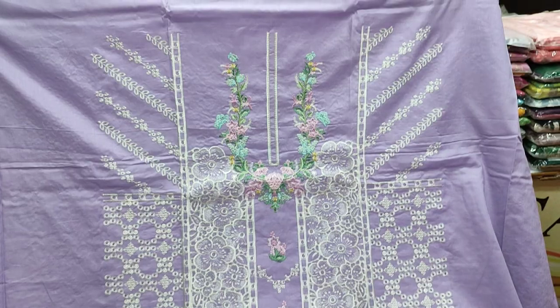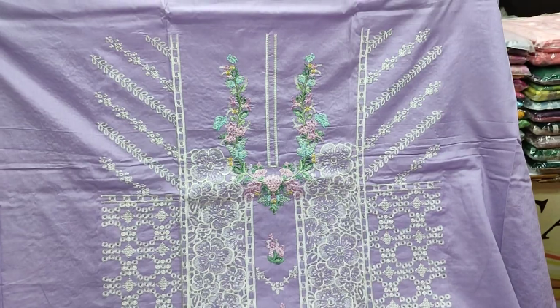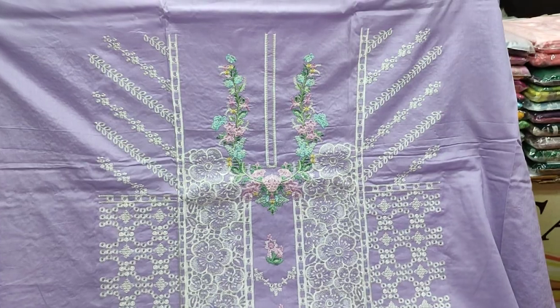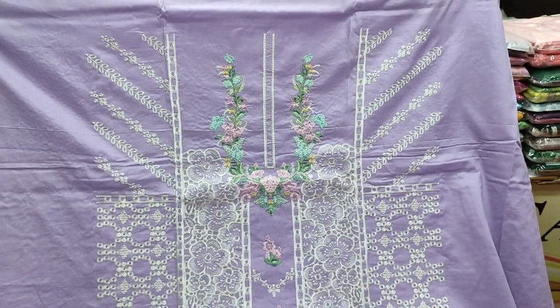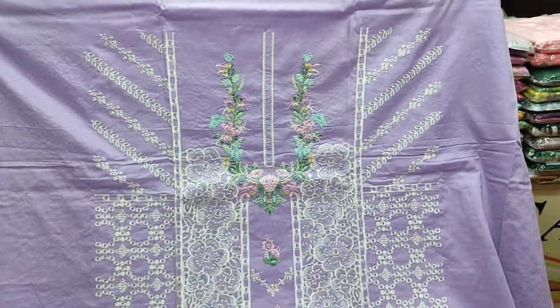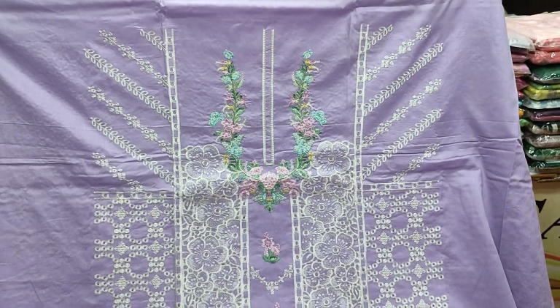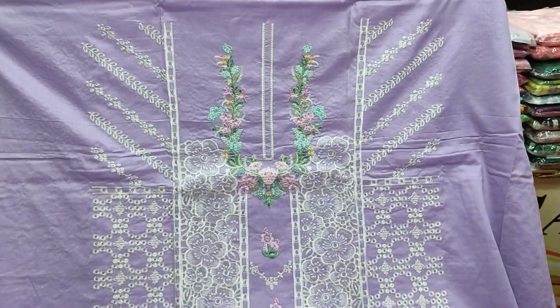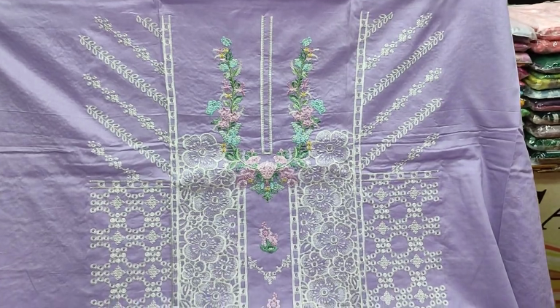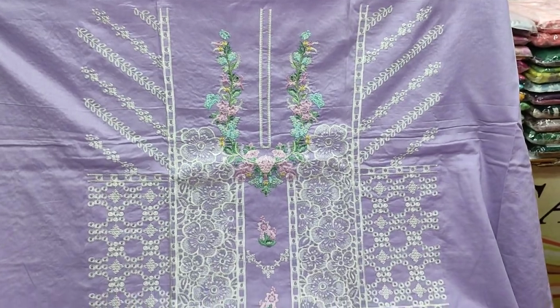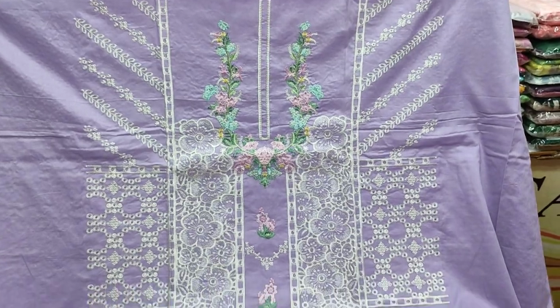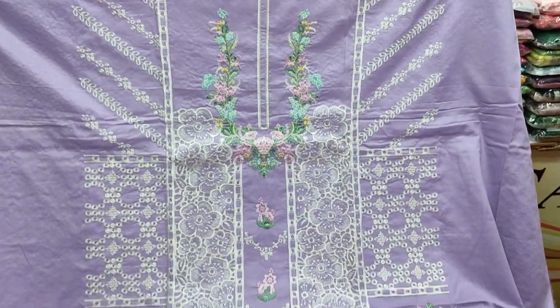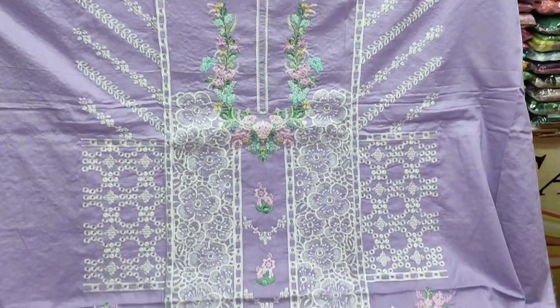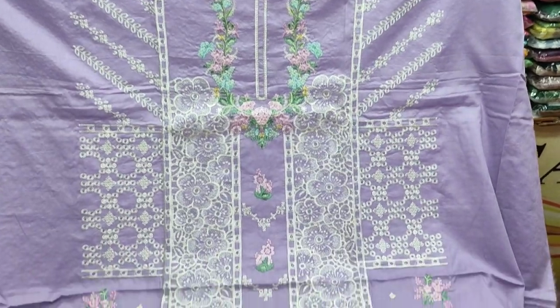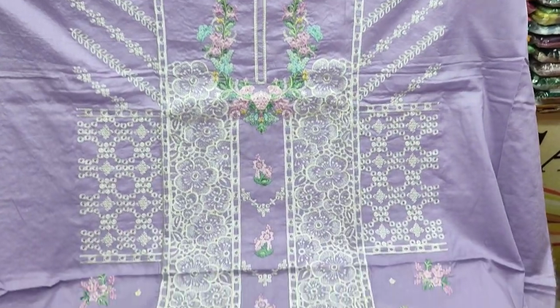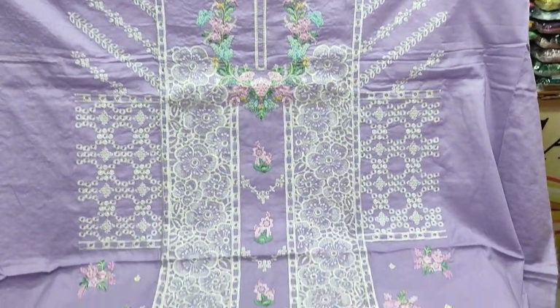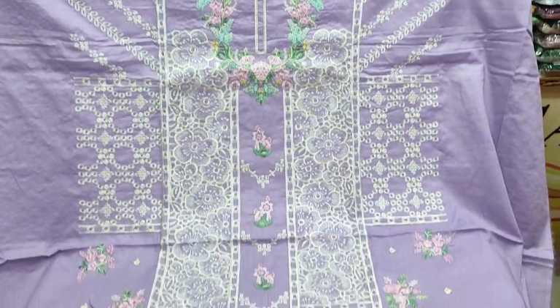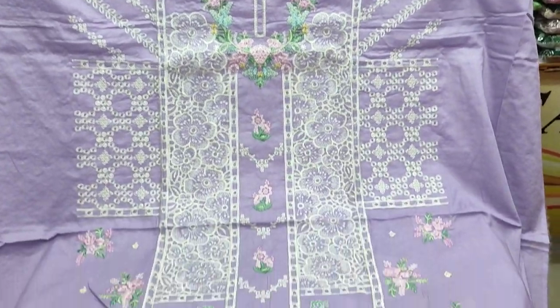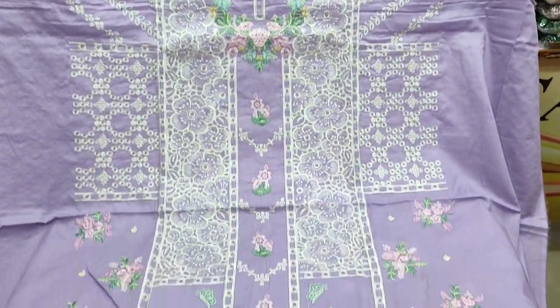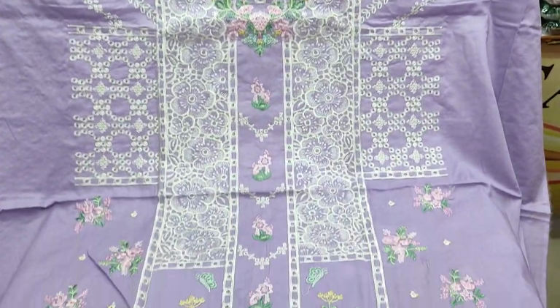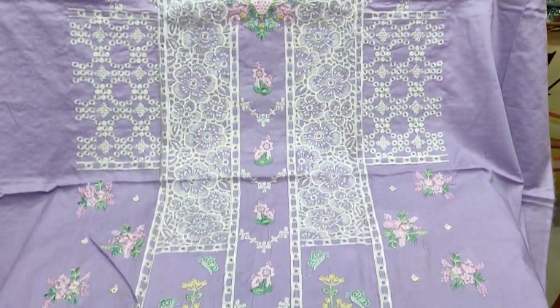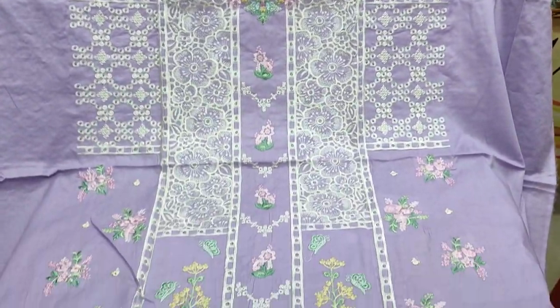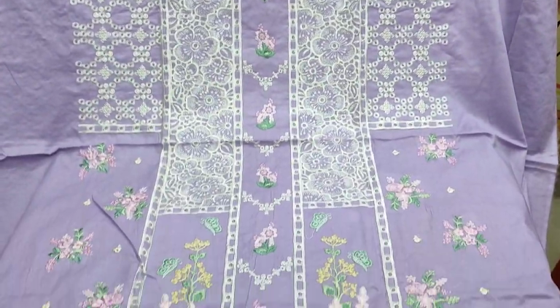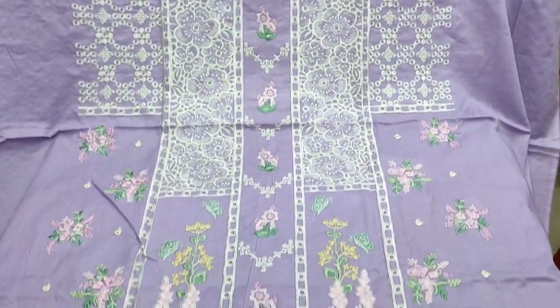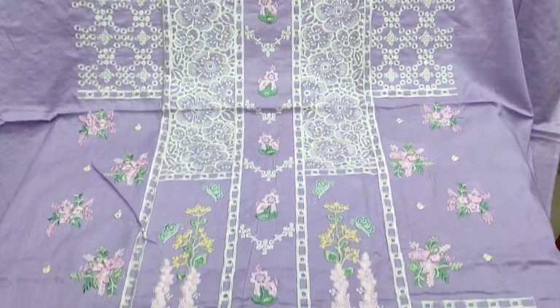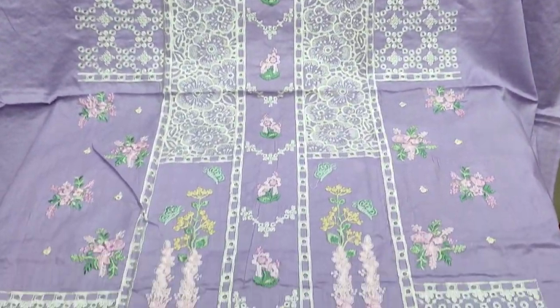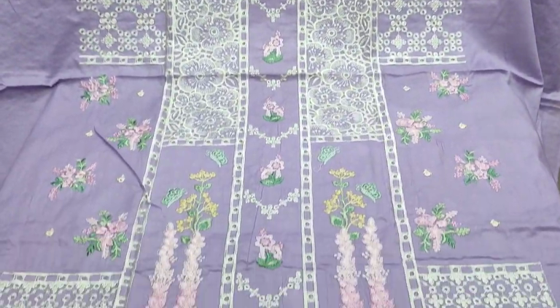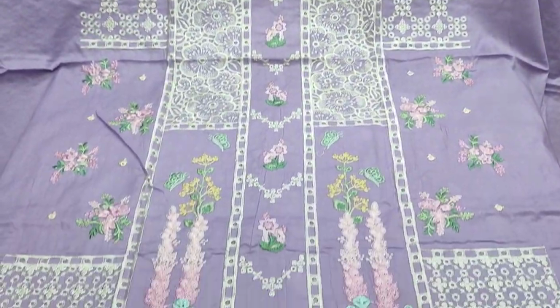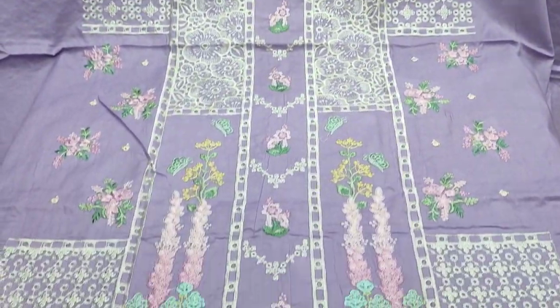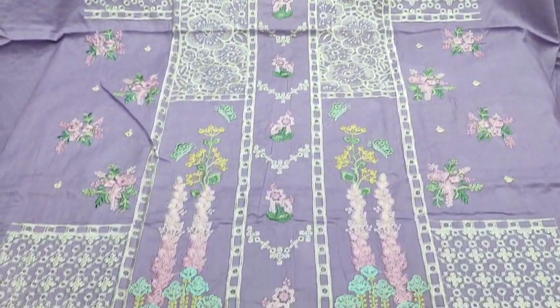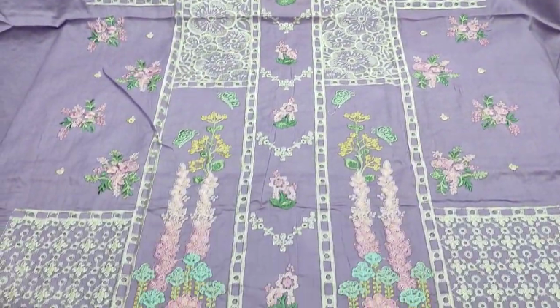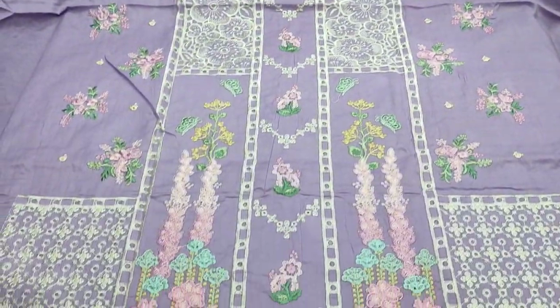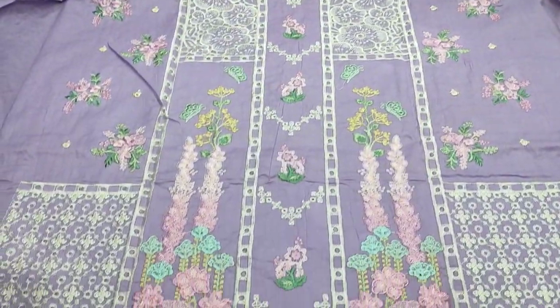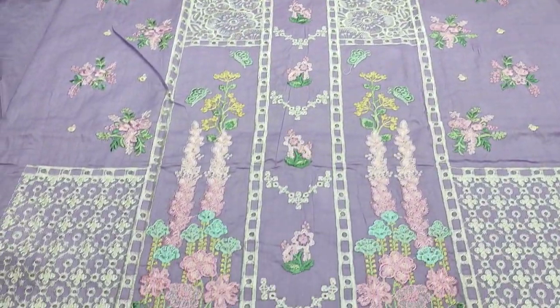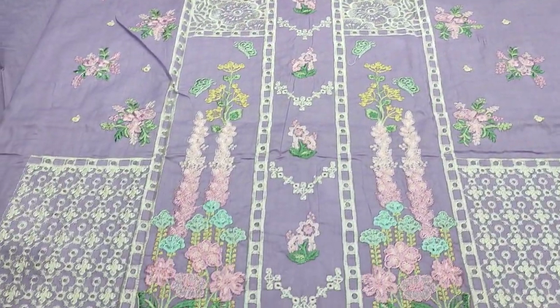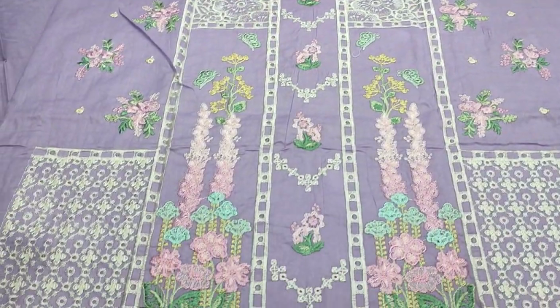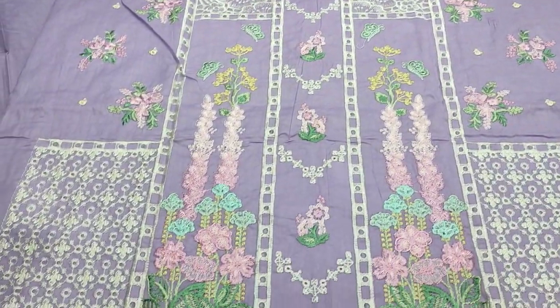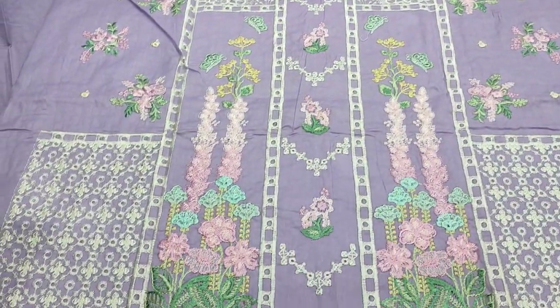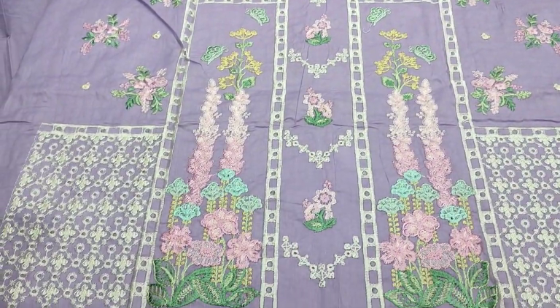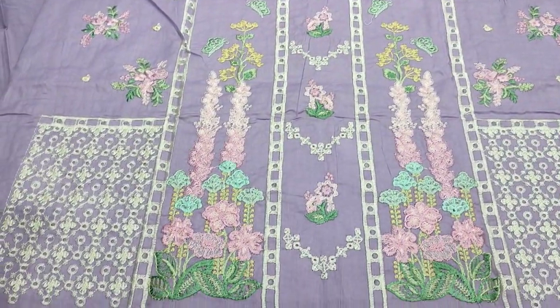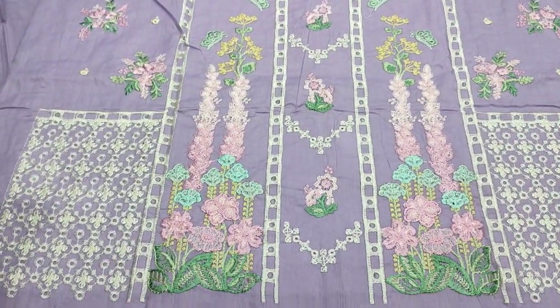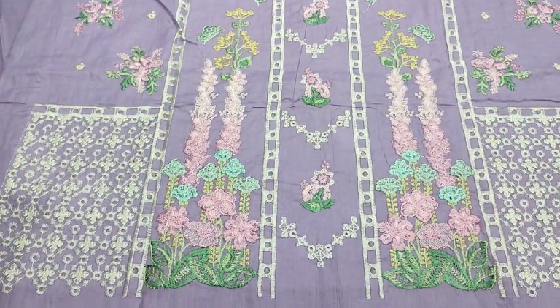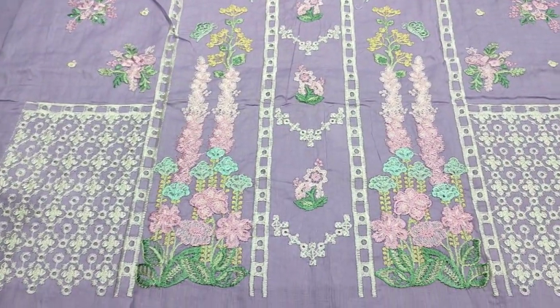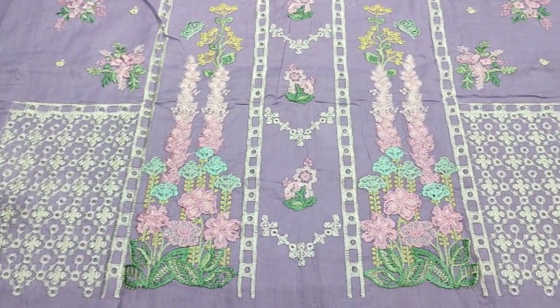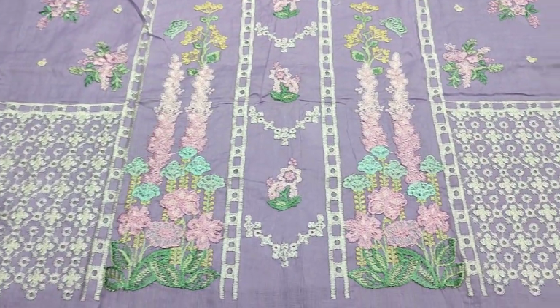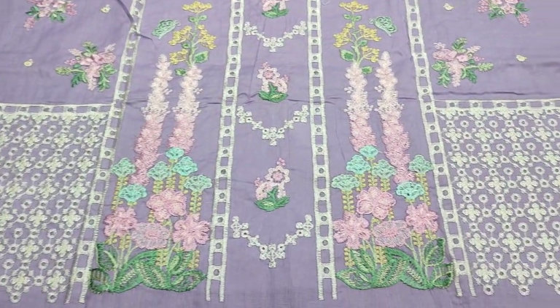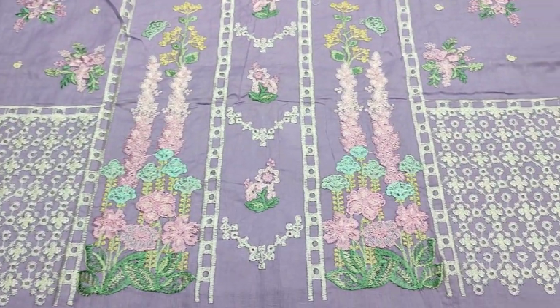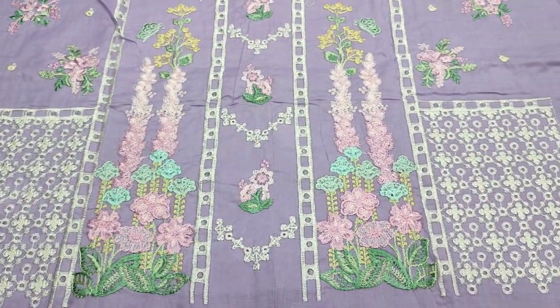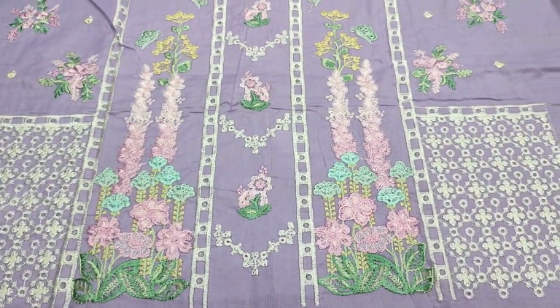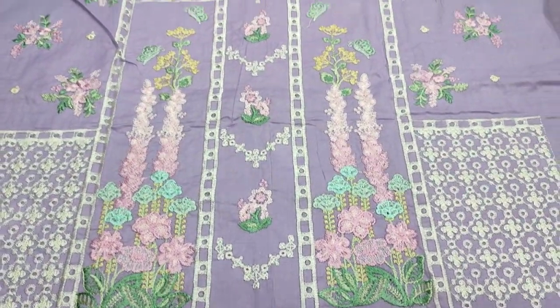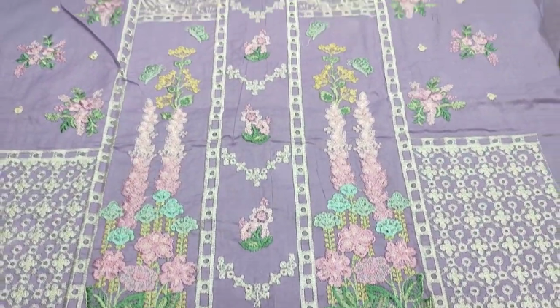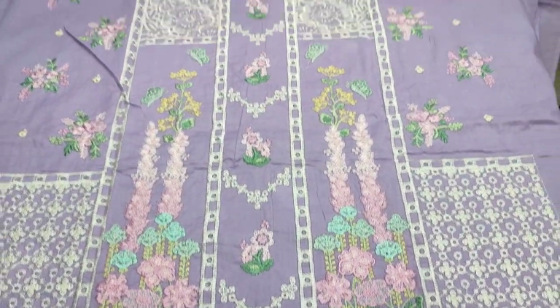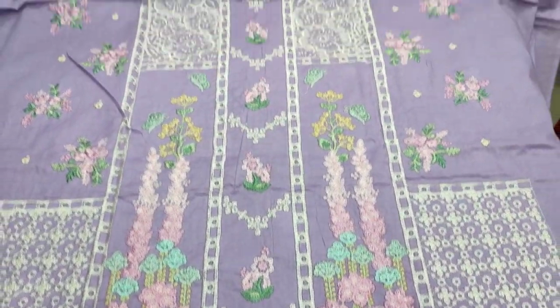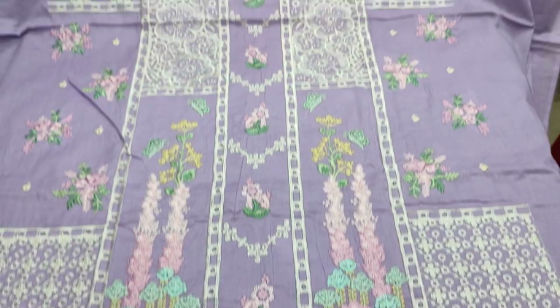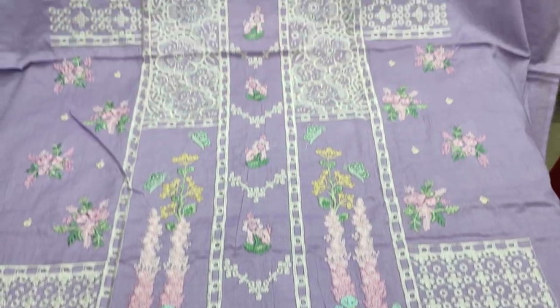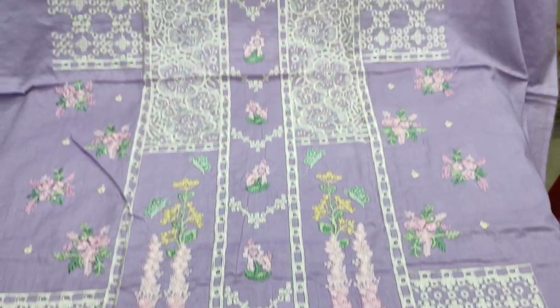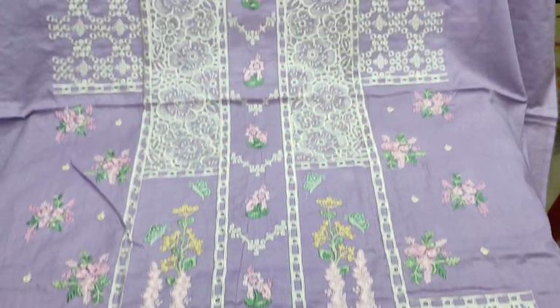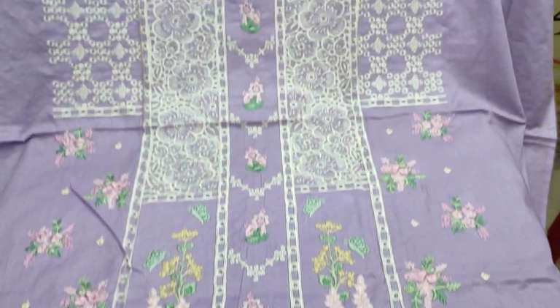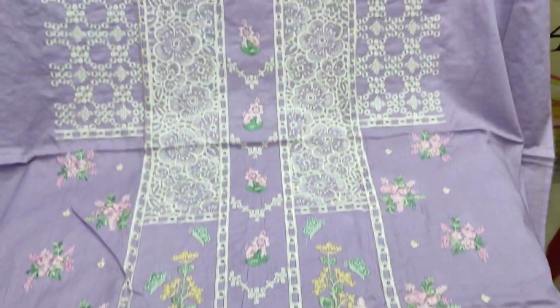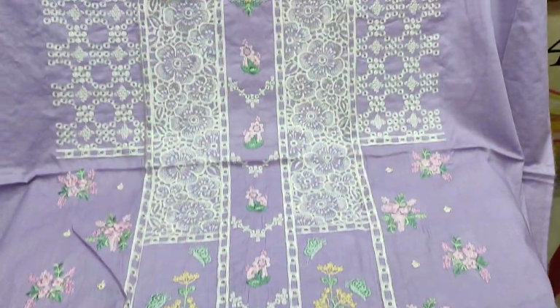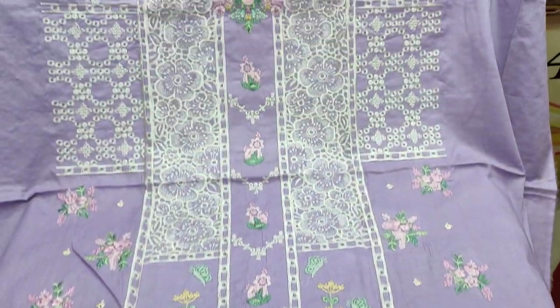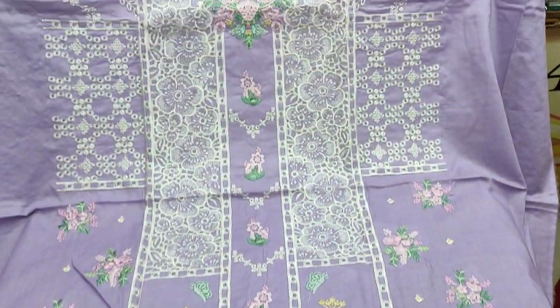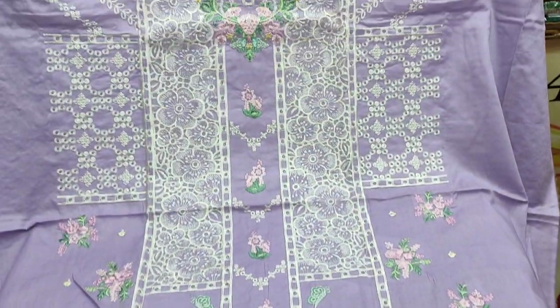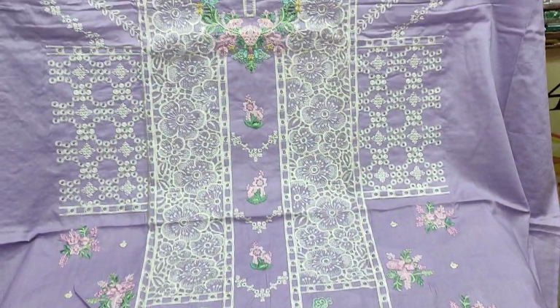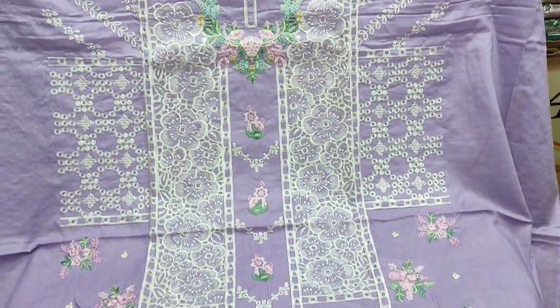Assalamu alaykum everyone, Abdul Qadir here in the Sakafat collection. Here we have a new design in Cotton Fancy.